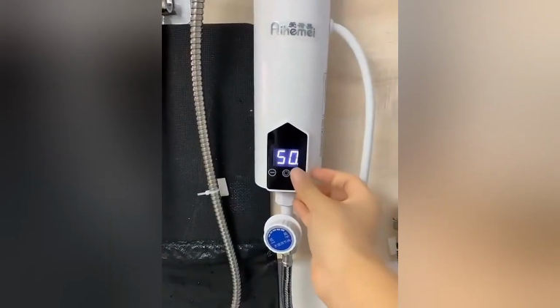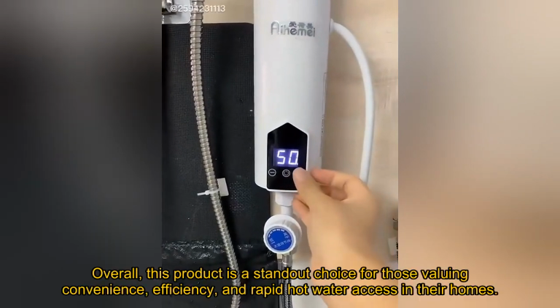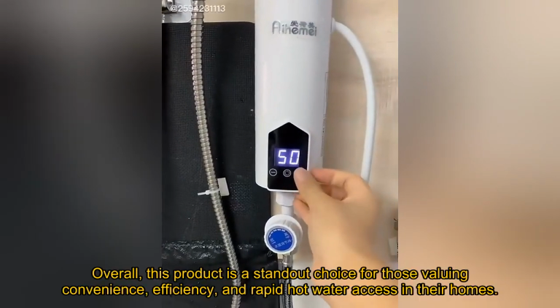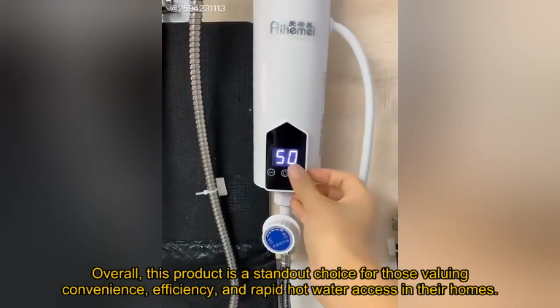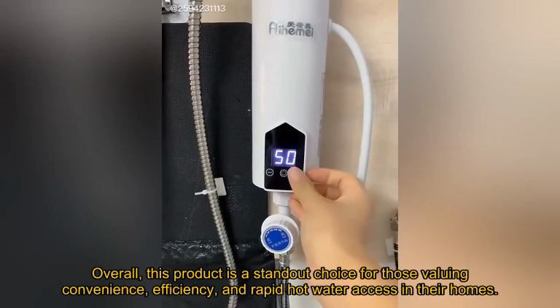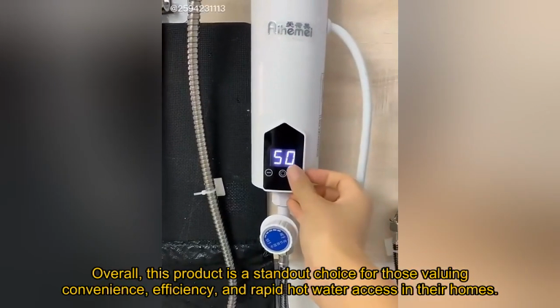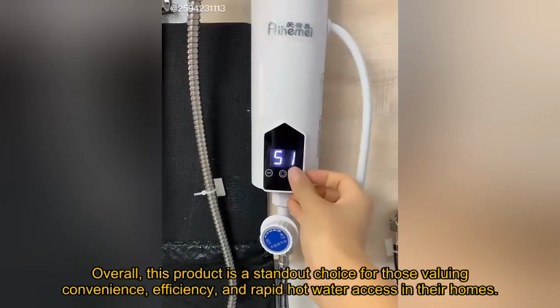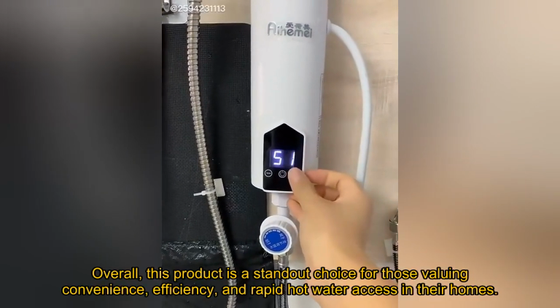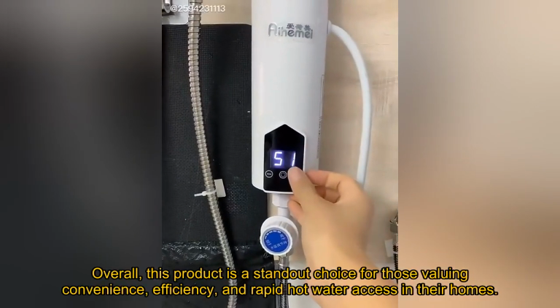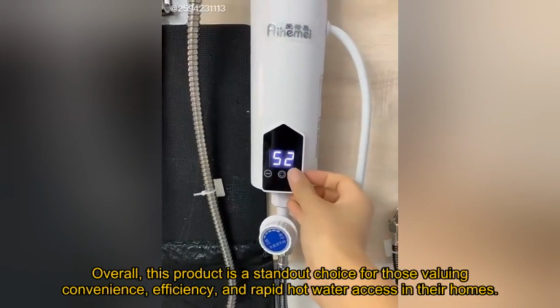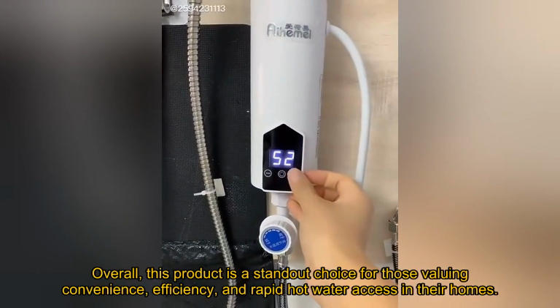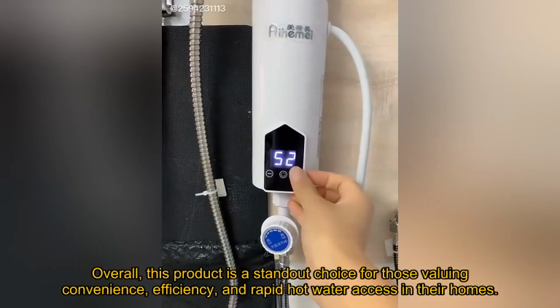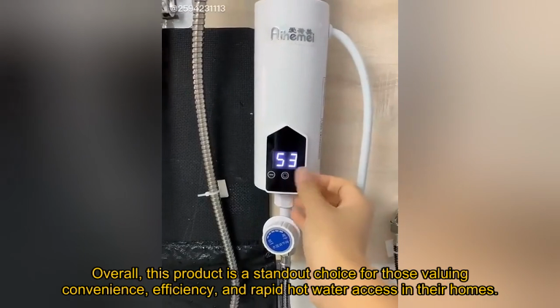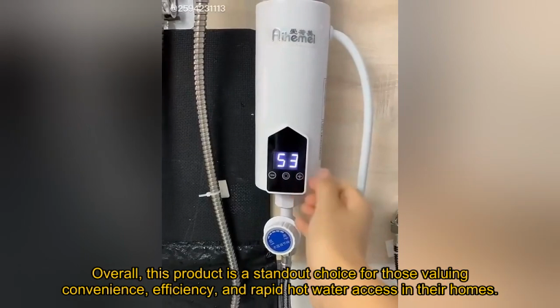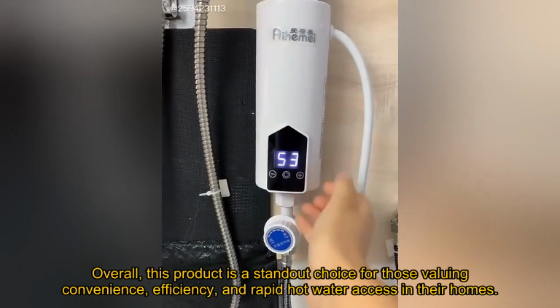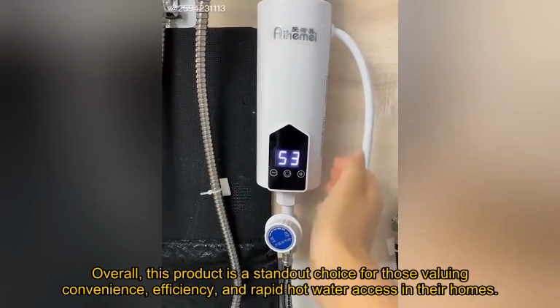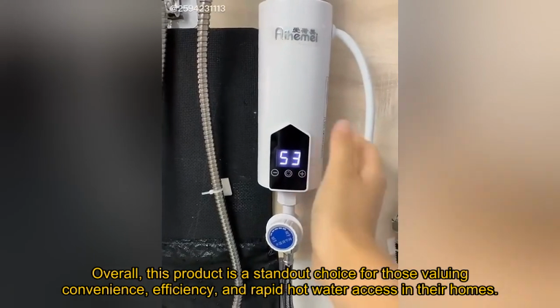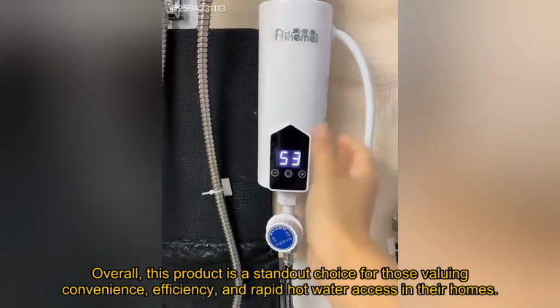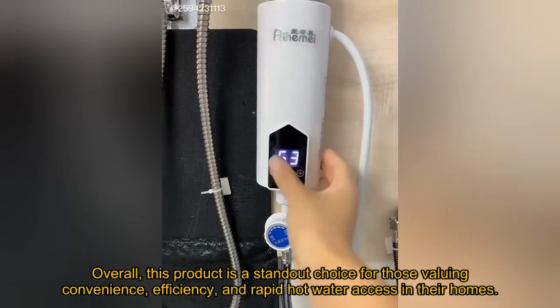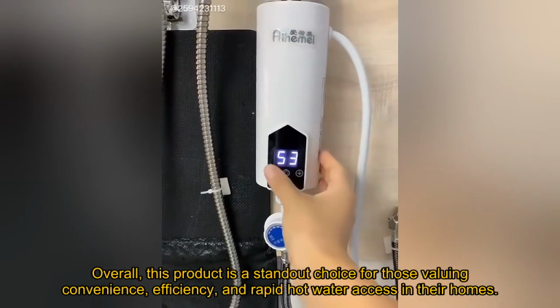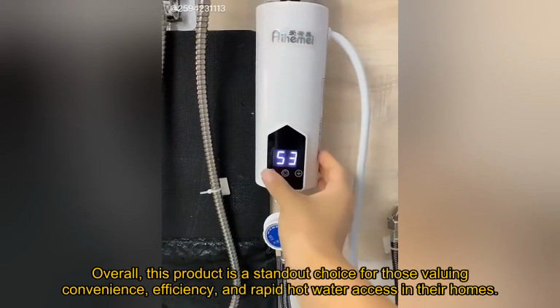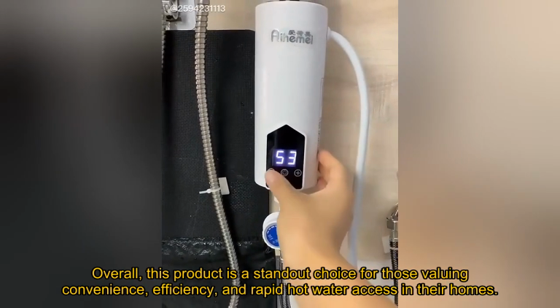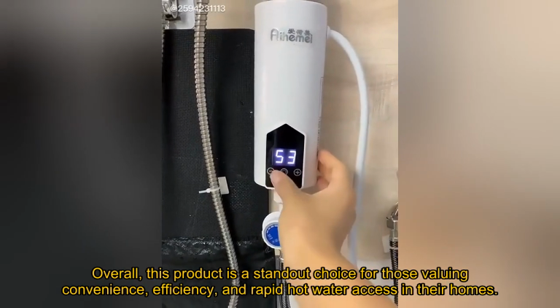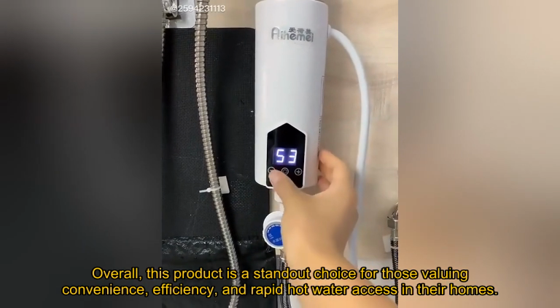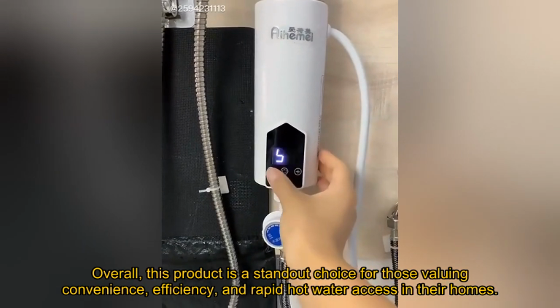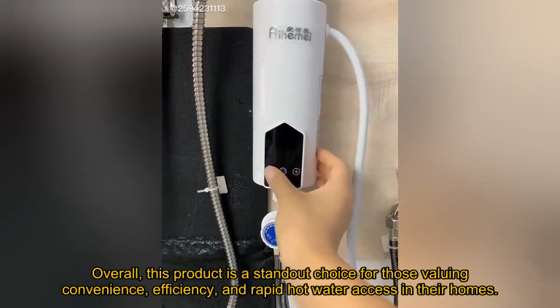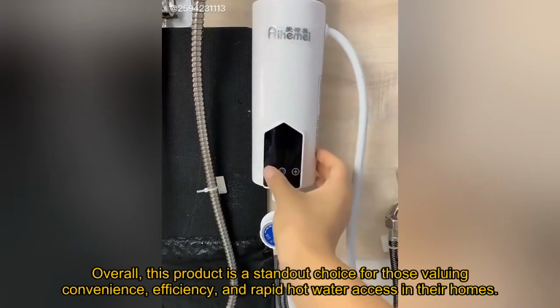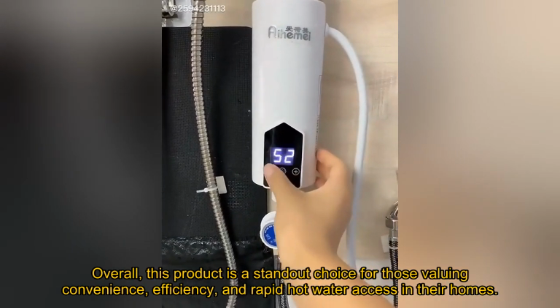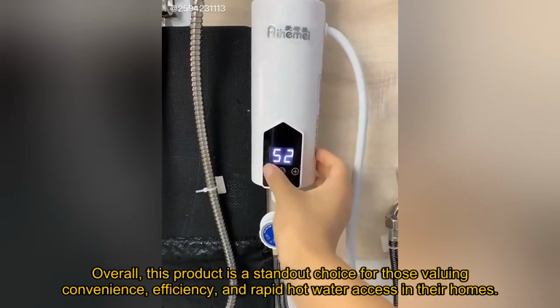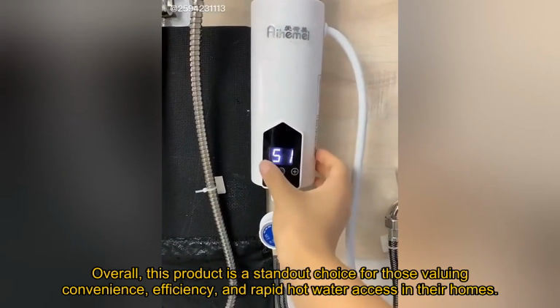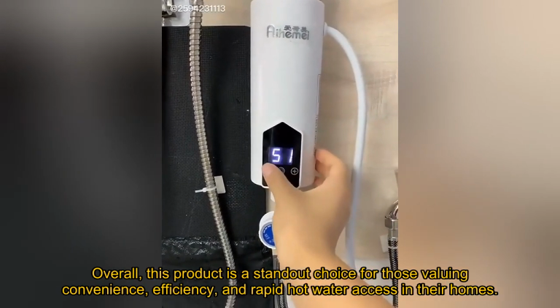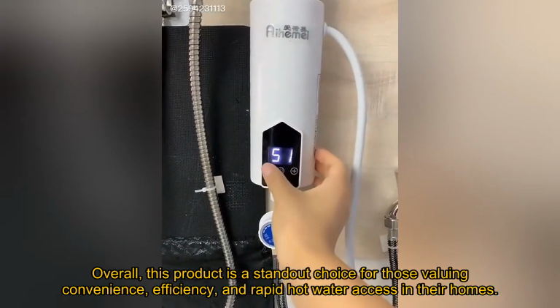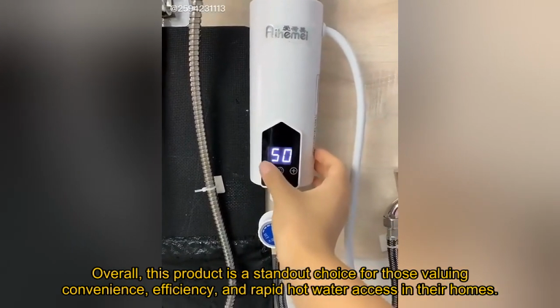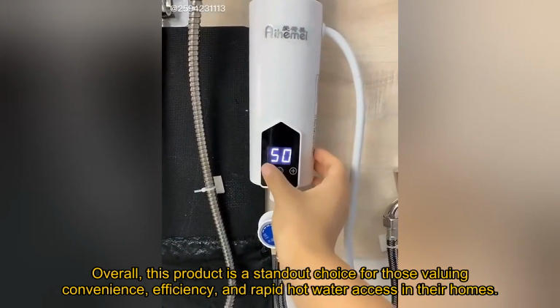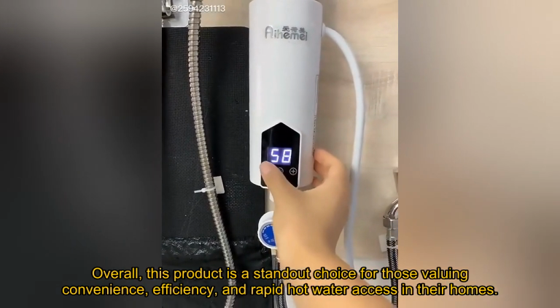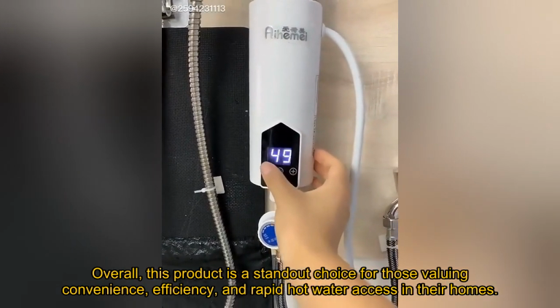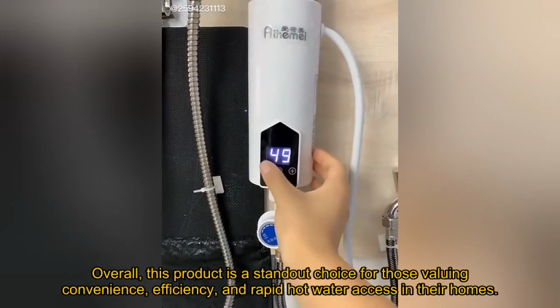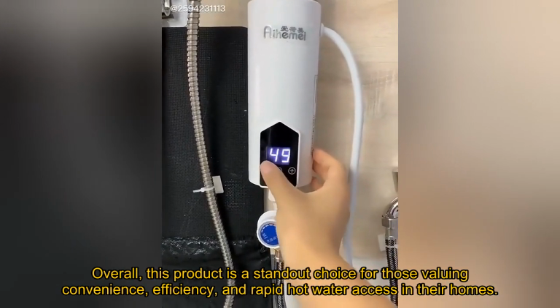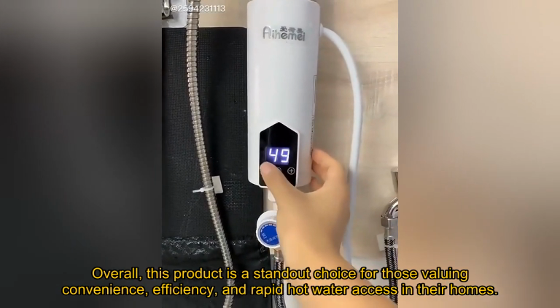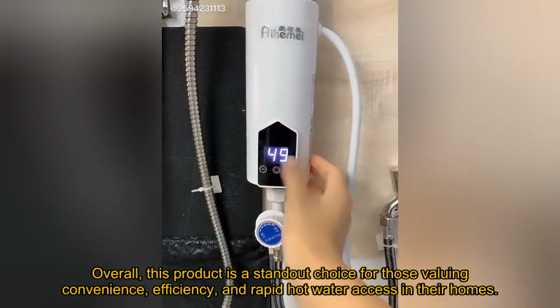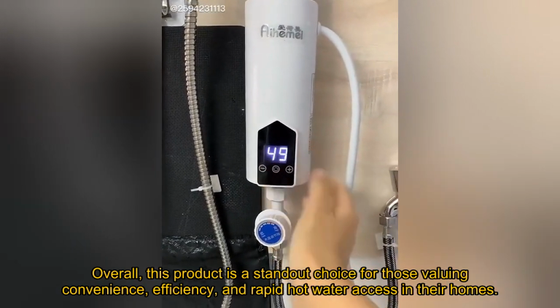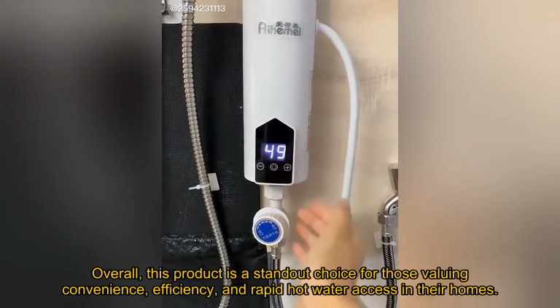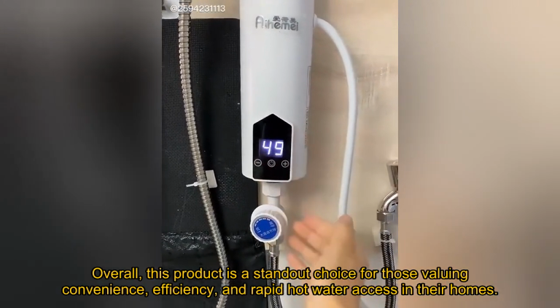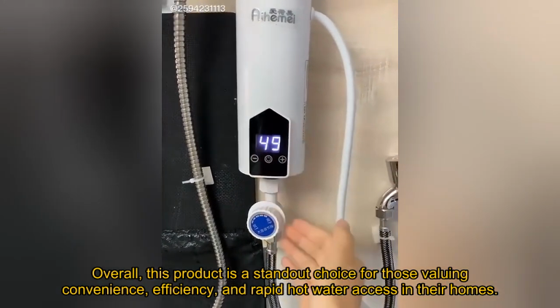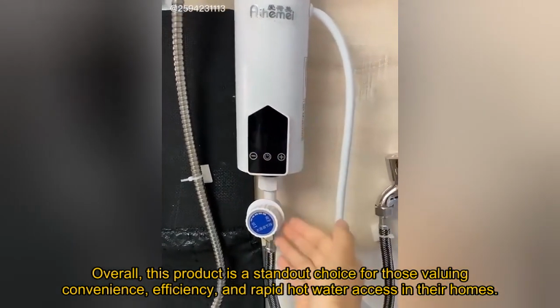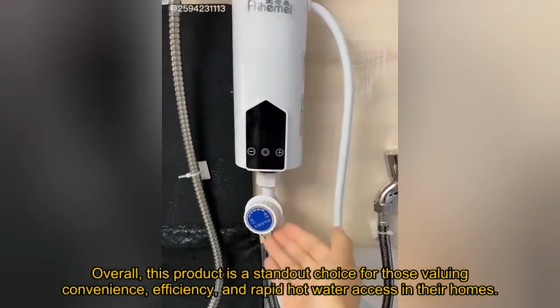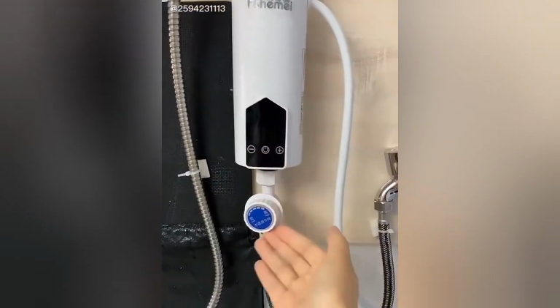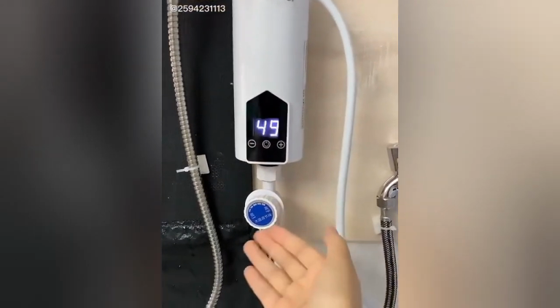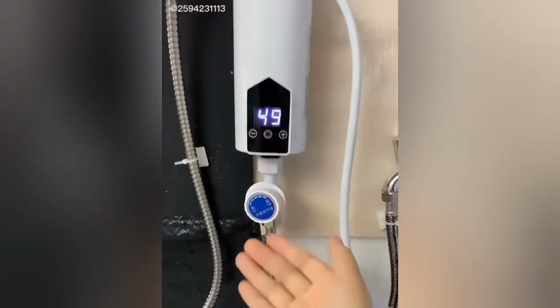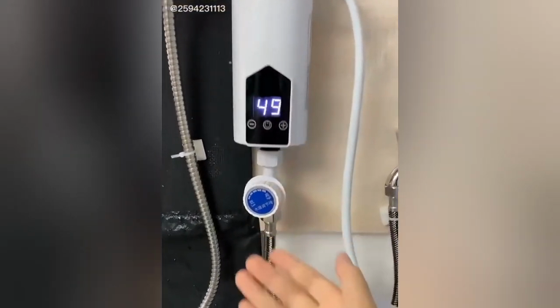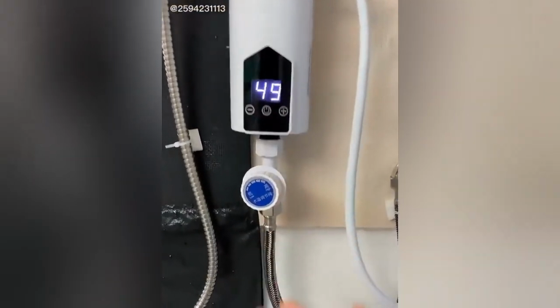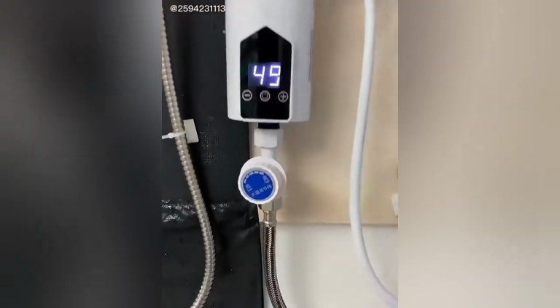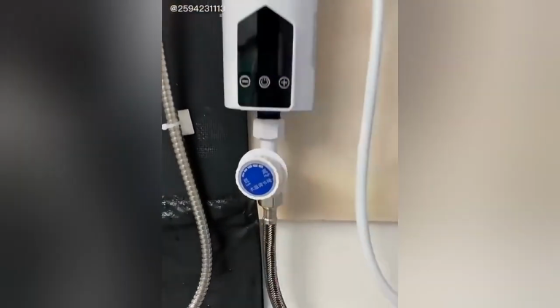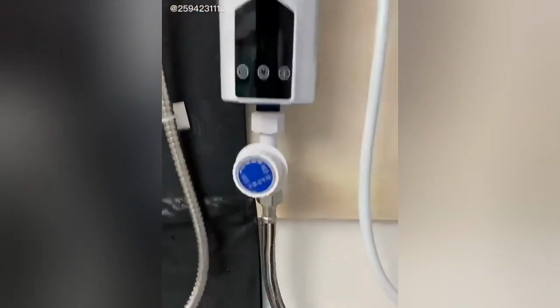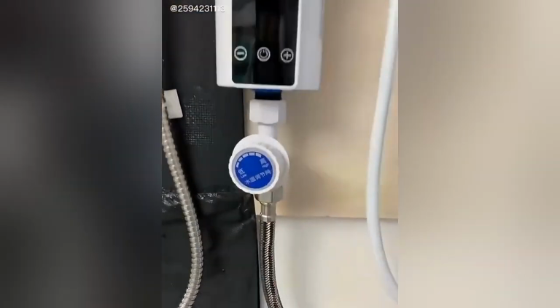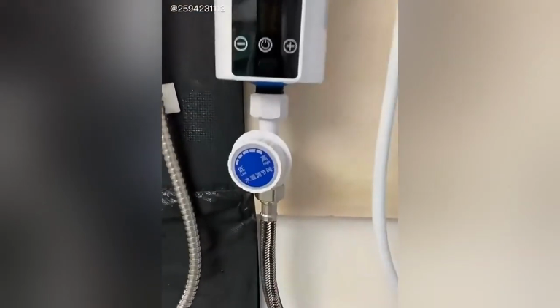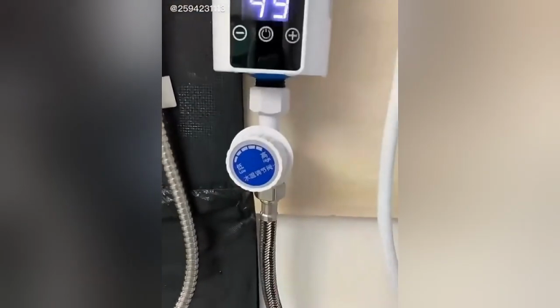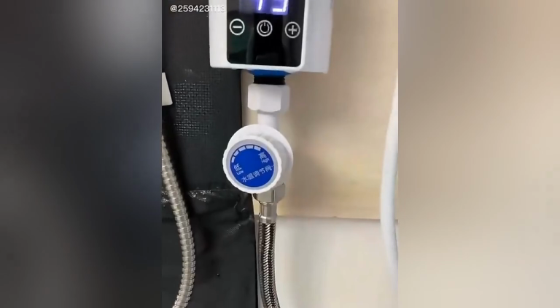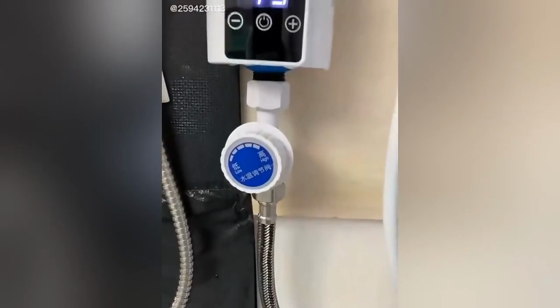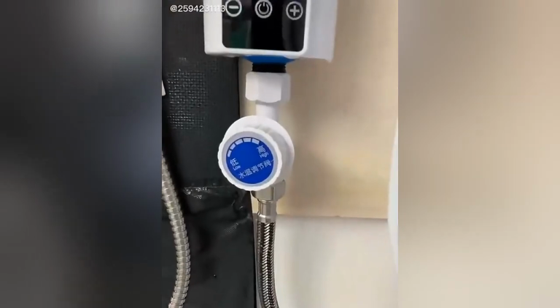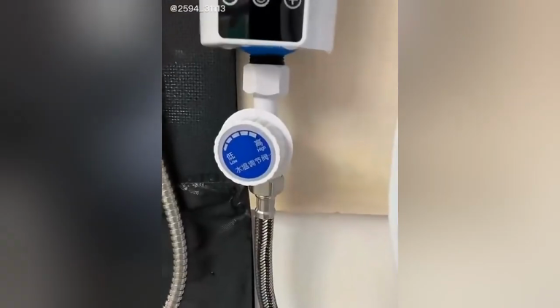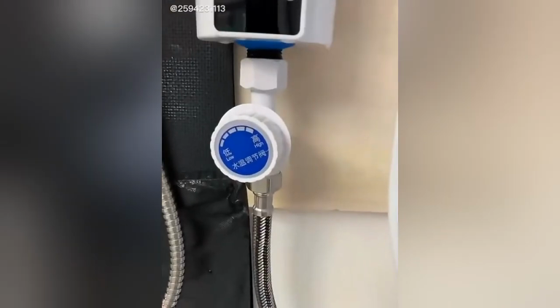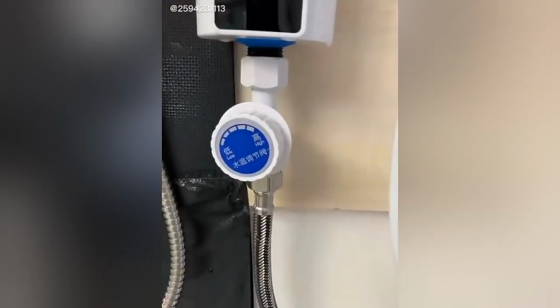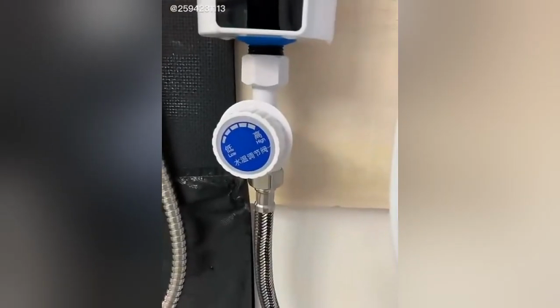Overall, this product is a standout choice for those valuing convenience, efficiency, and rapid hot water access in their homes.